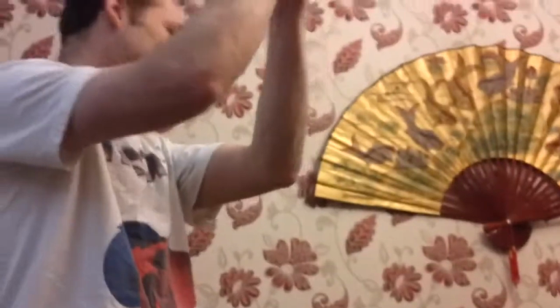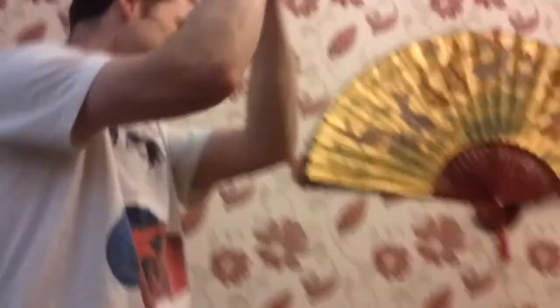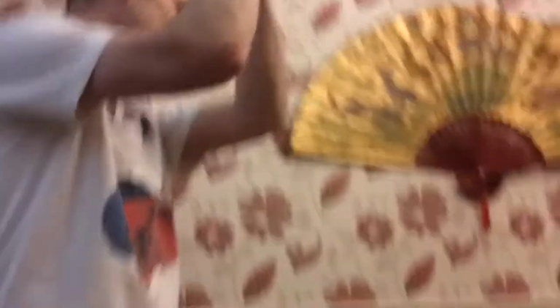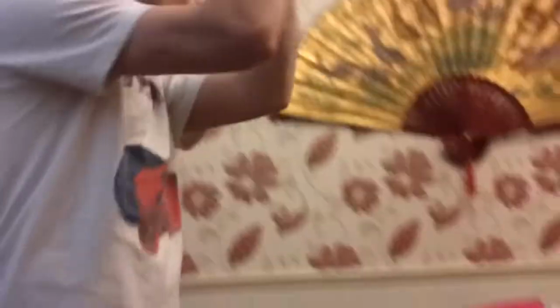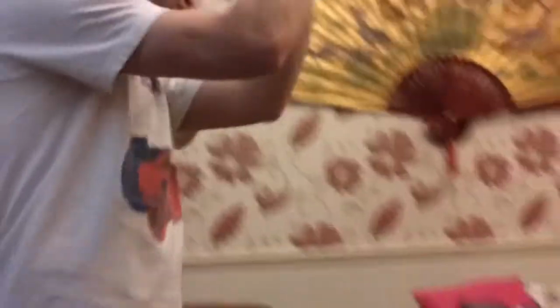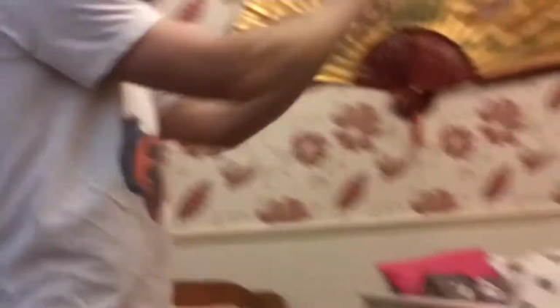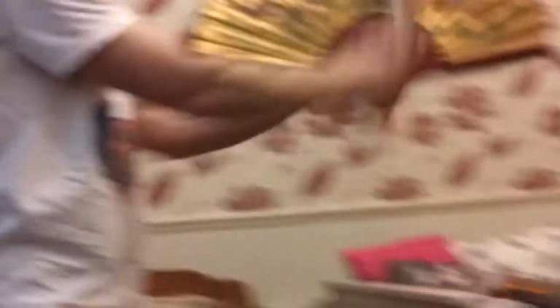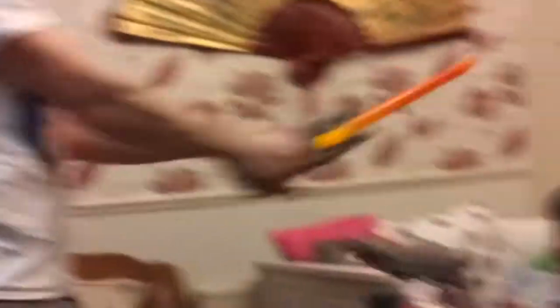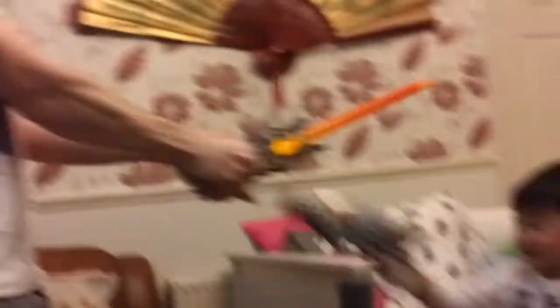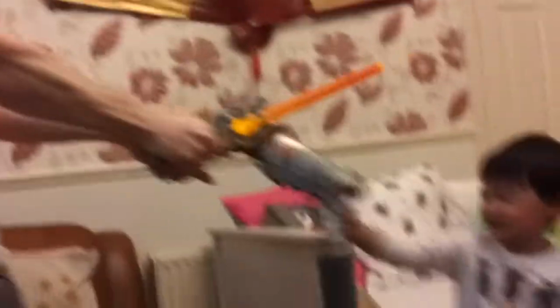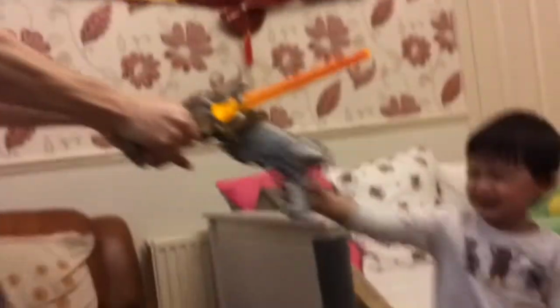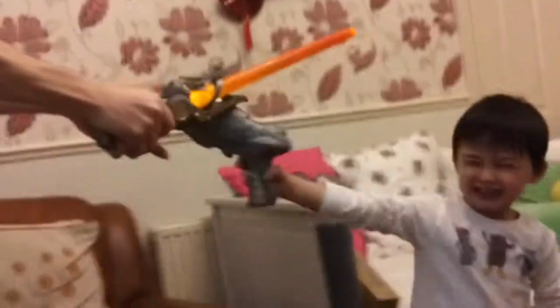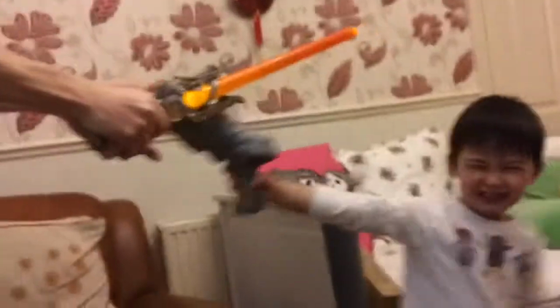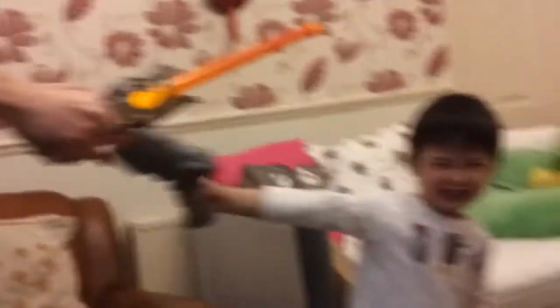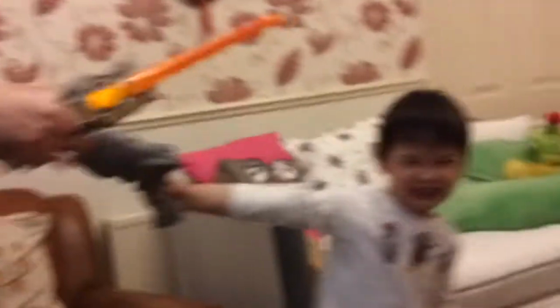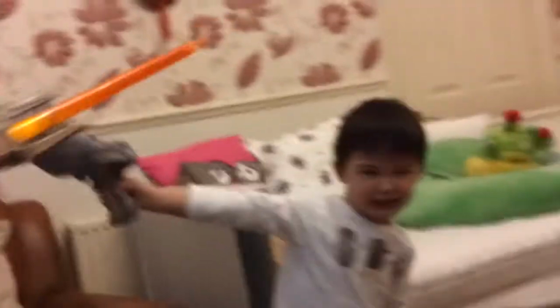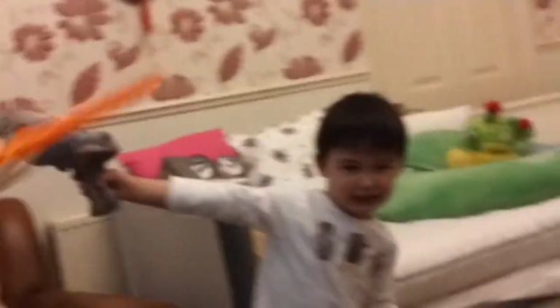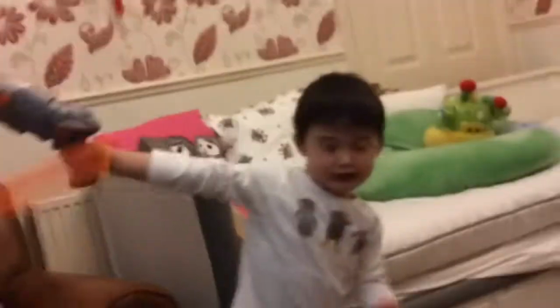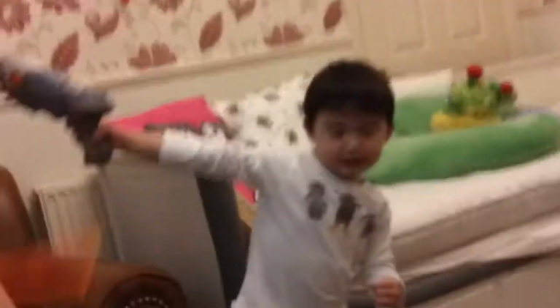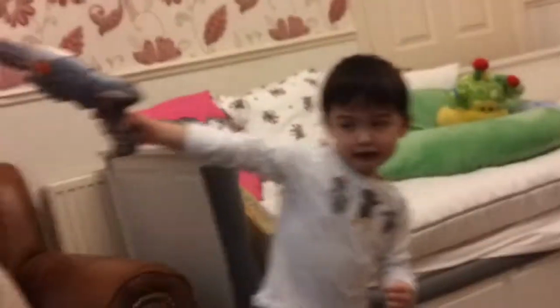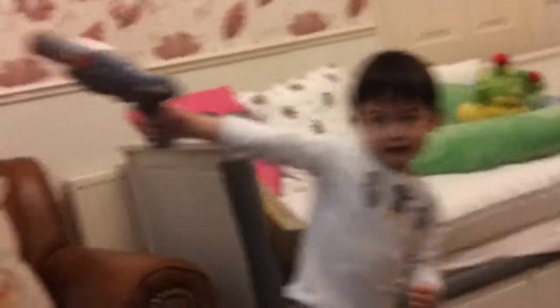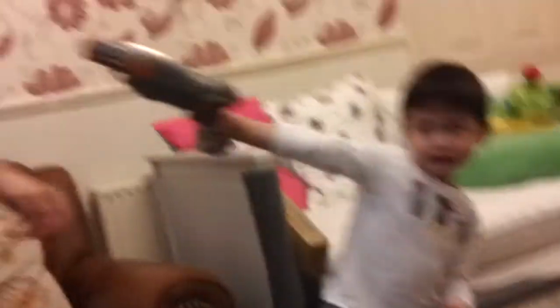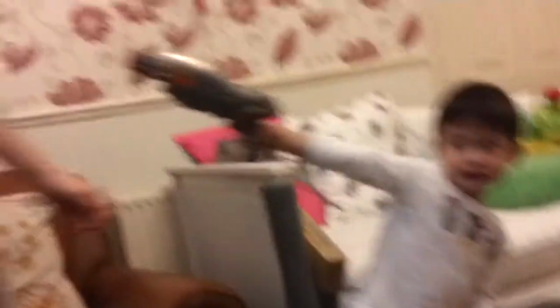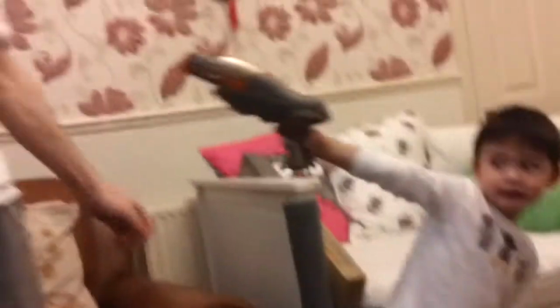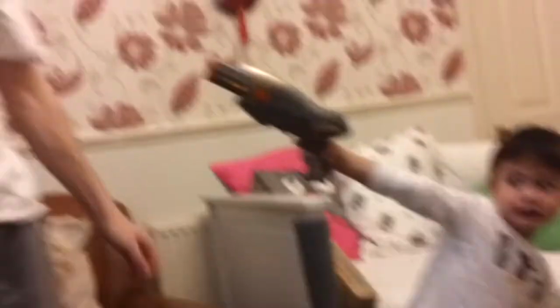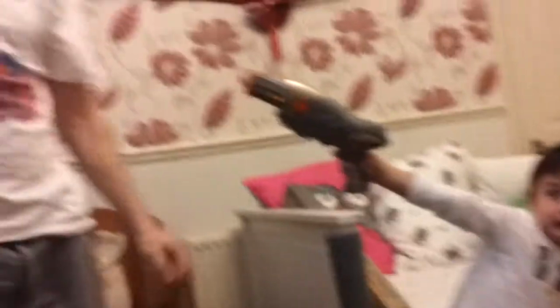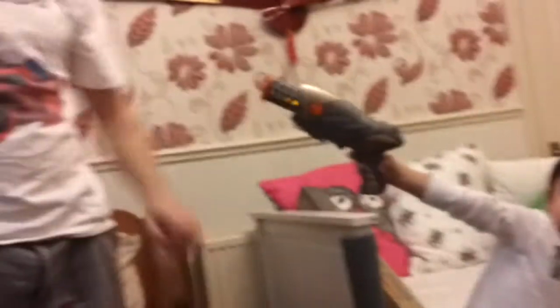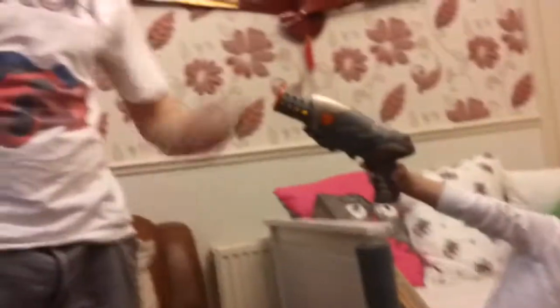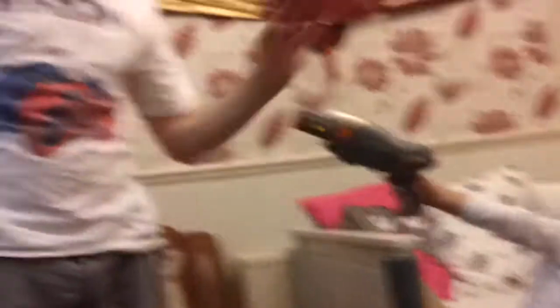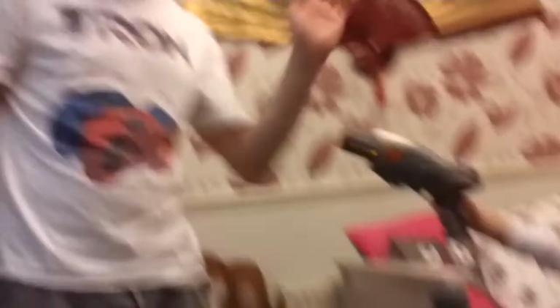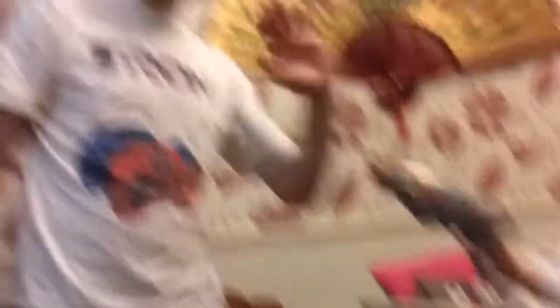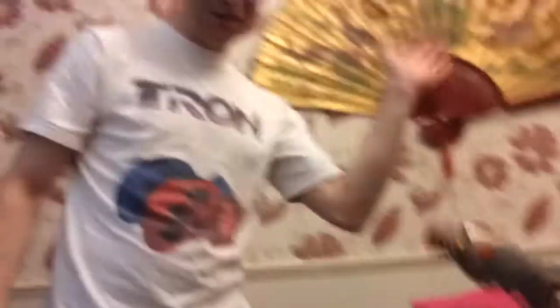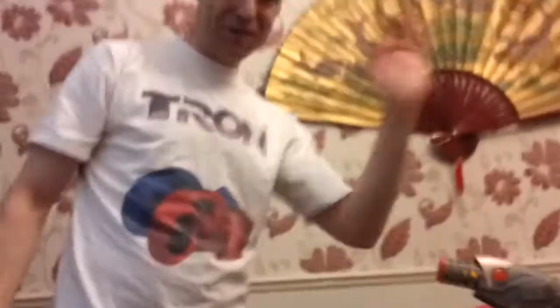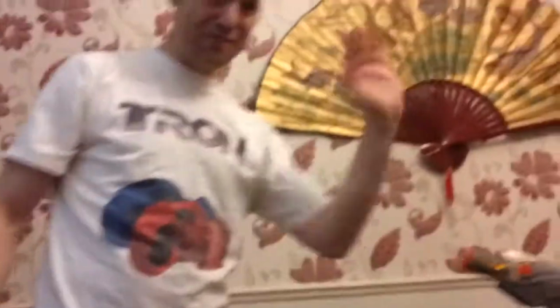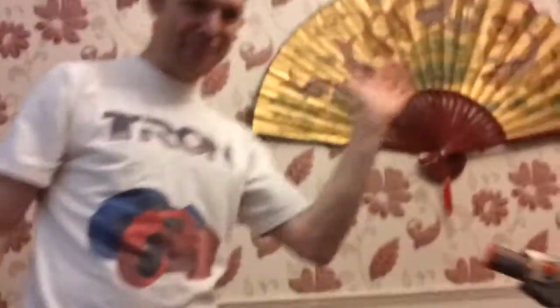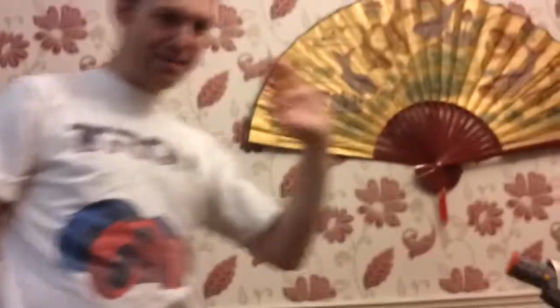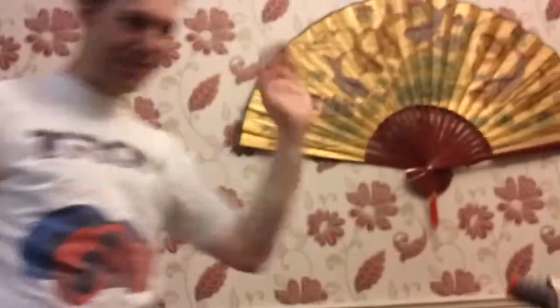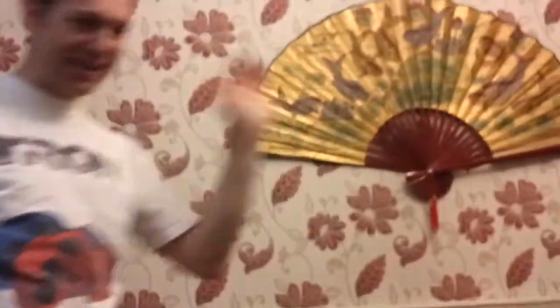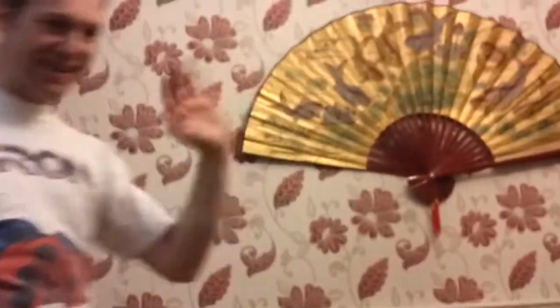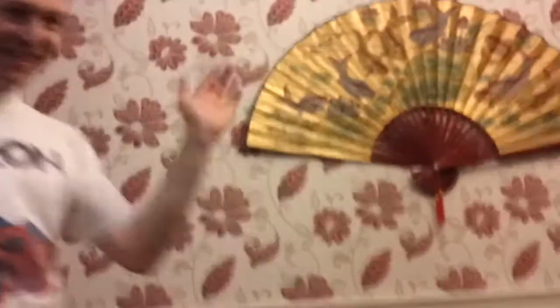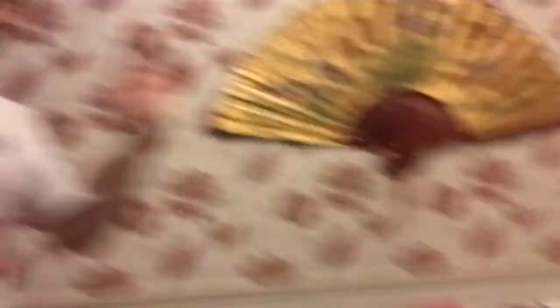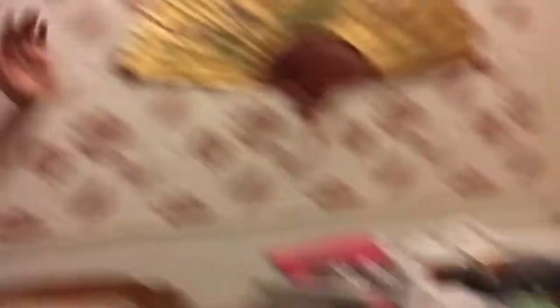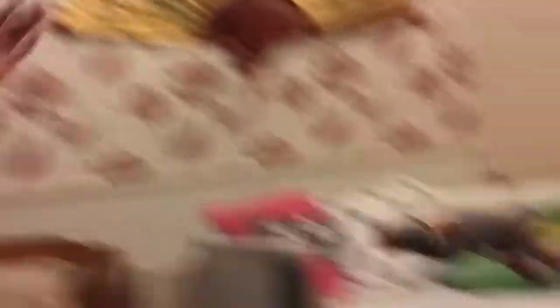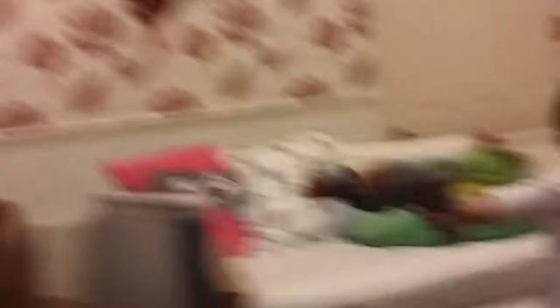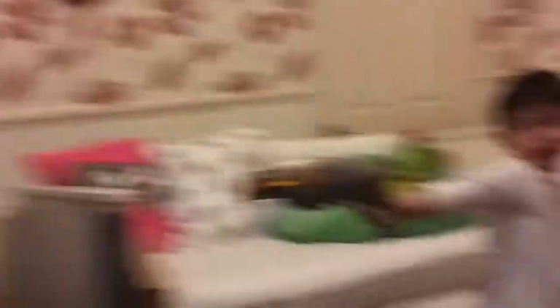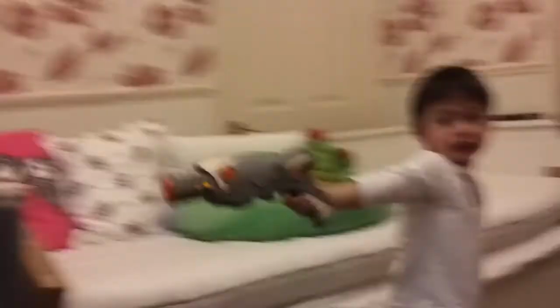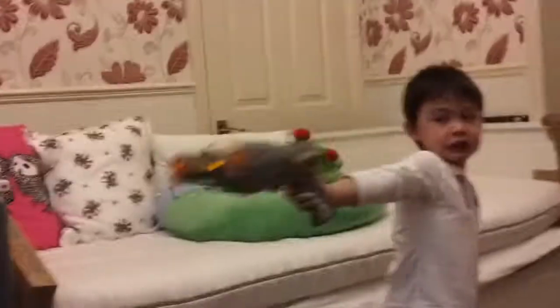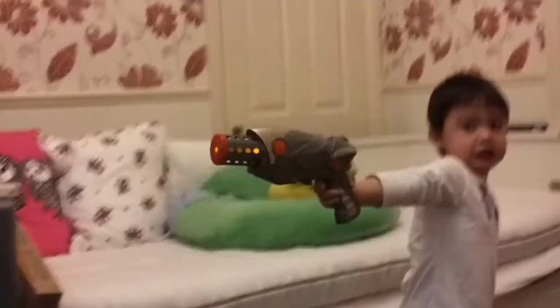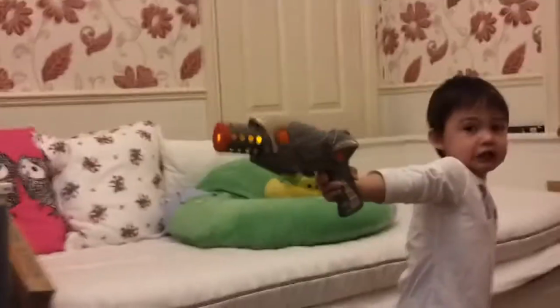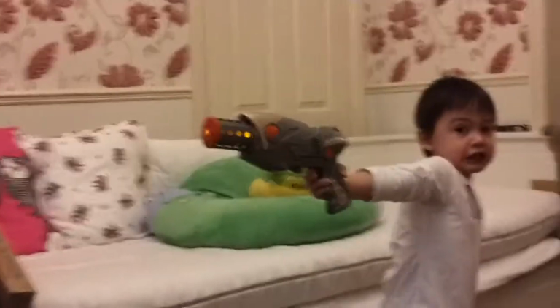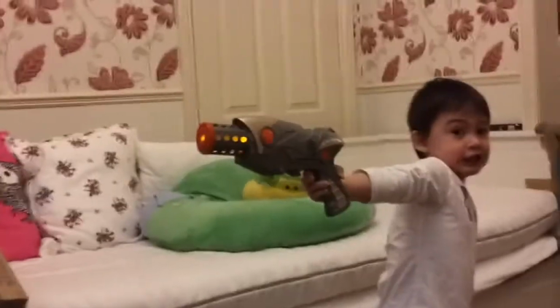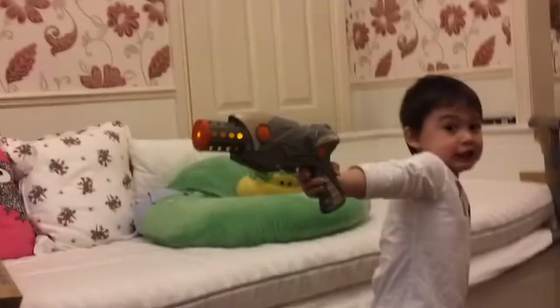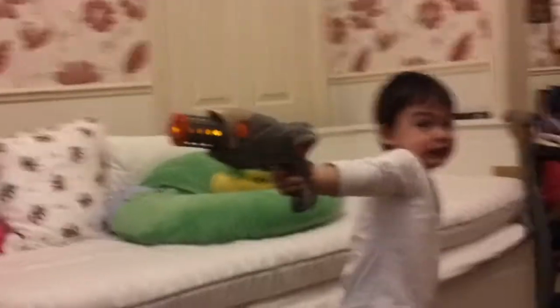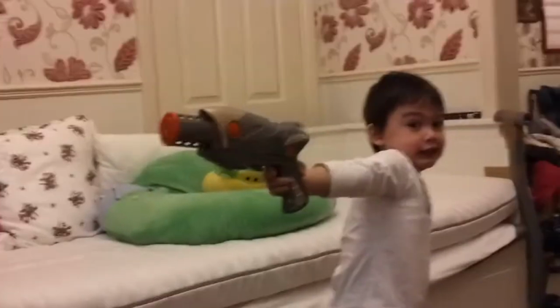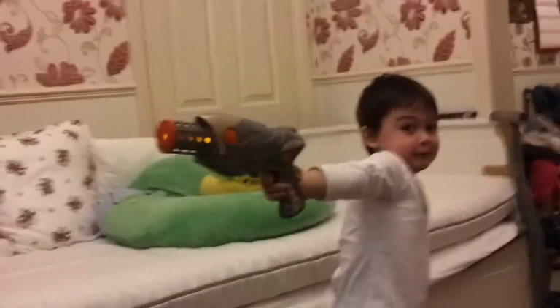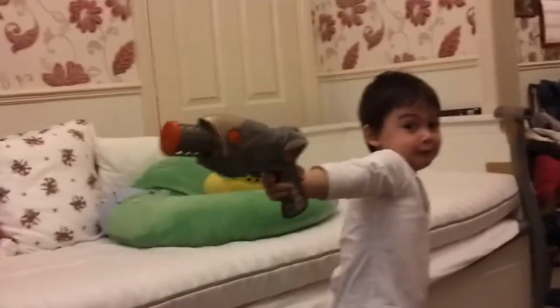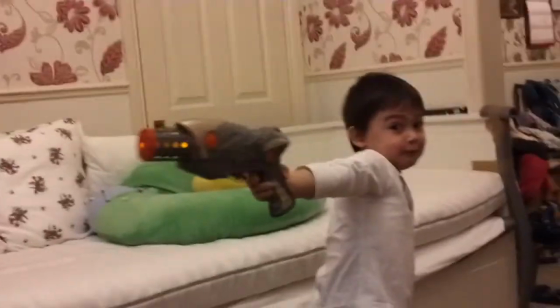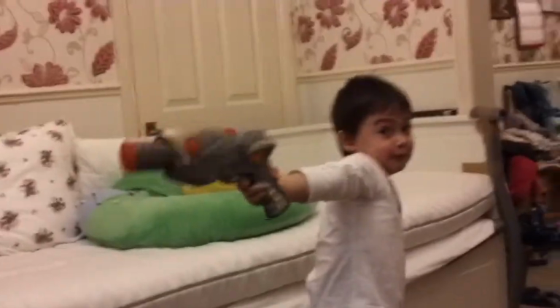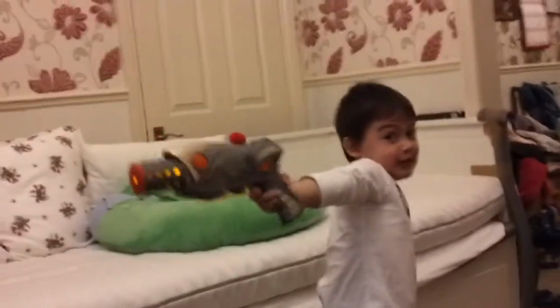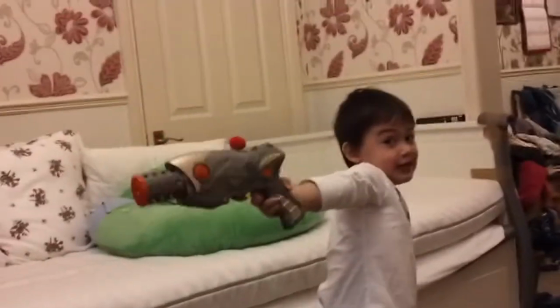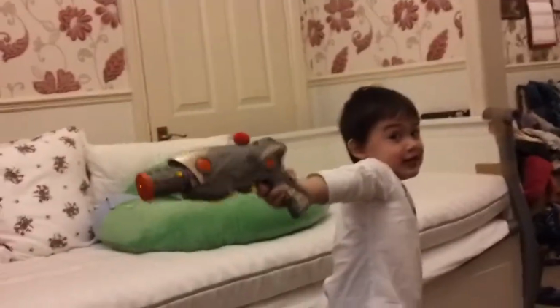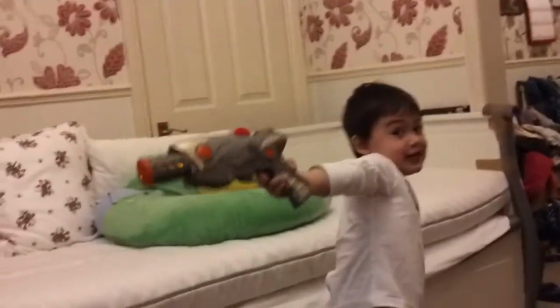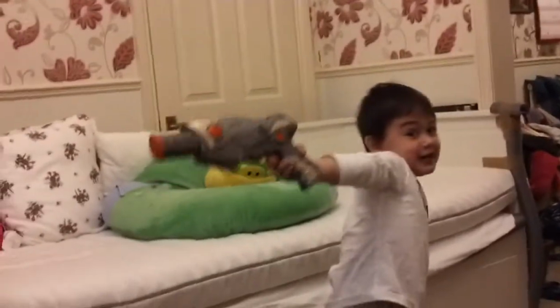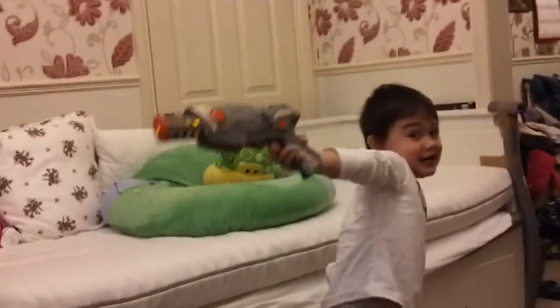Alright, thank you very much! Say bye now! Bye bye! Bye, Bruce! Bye!